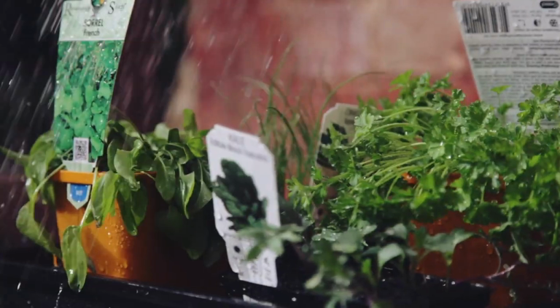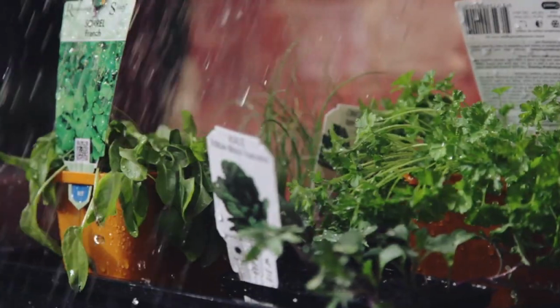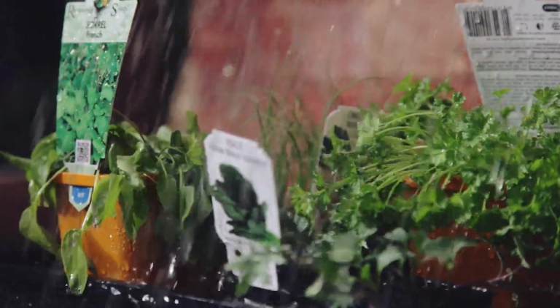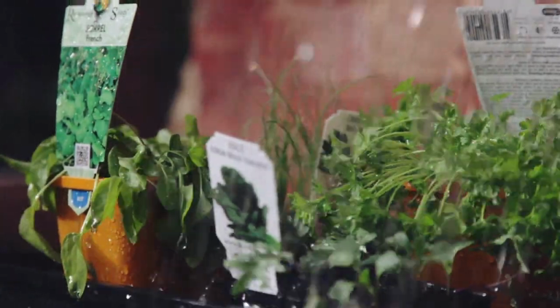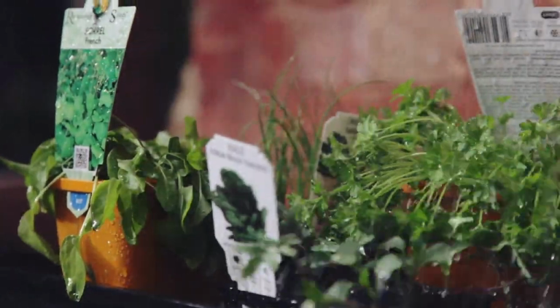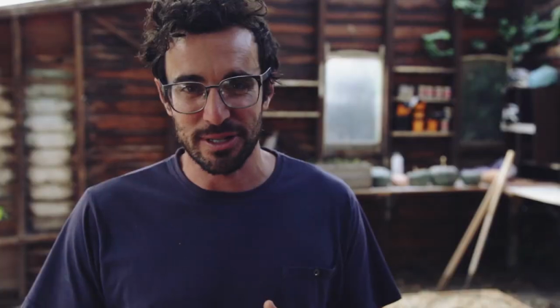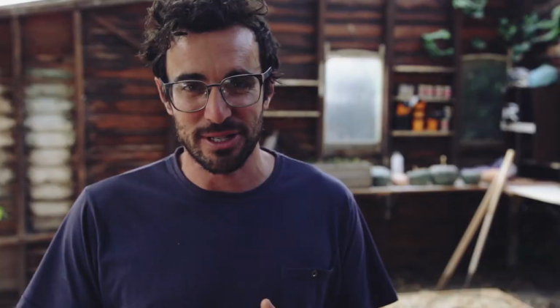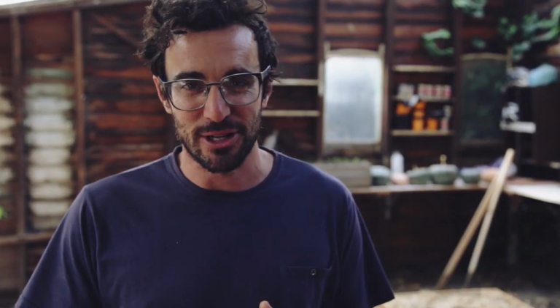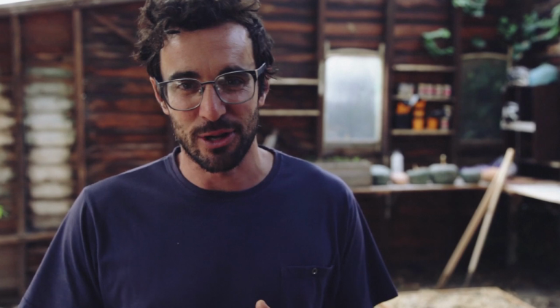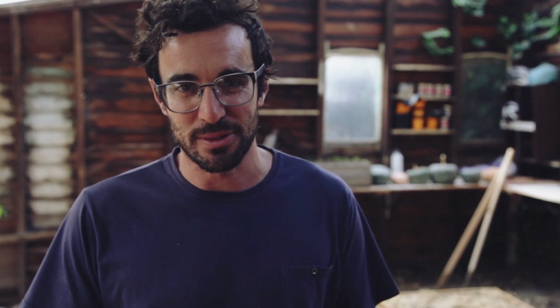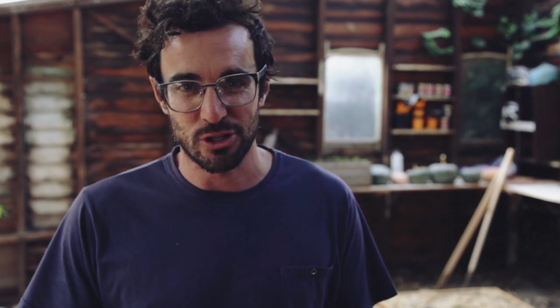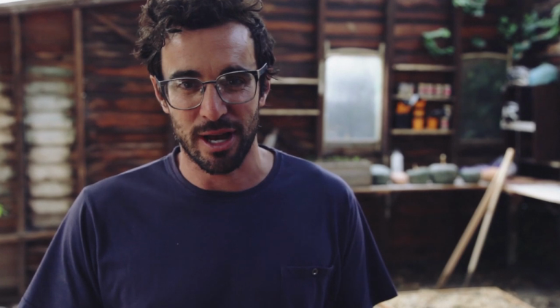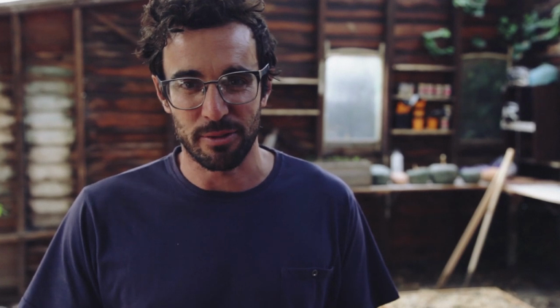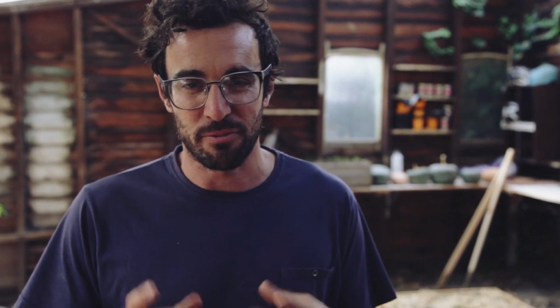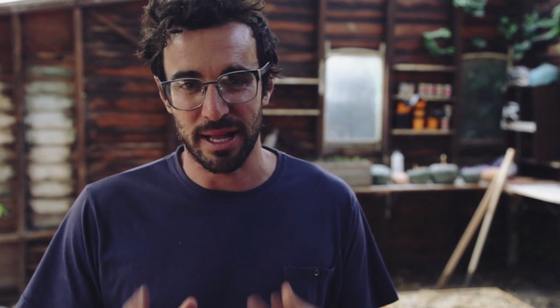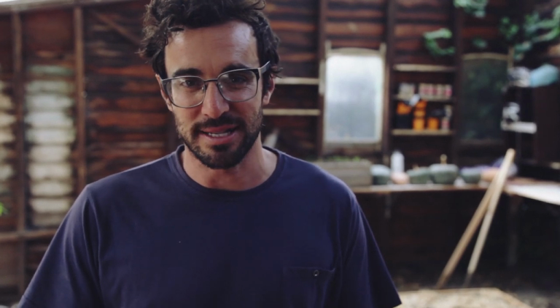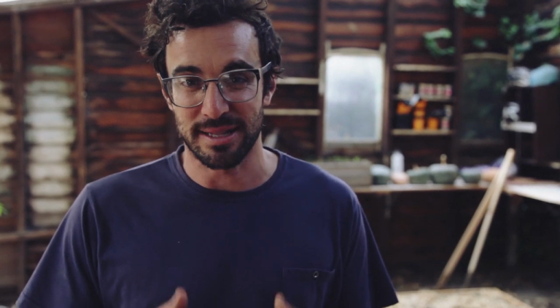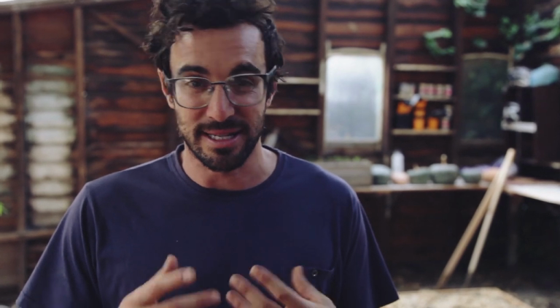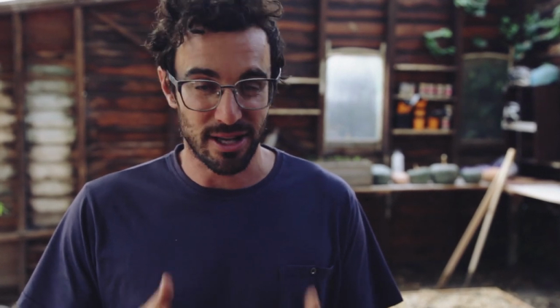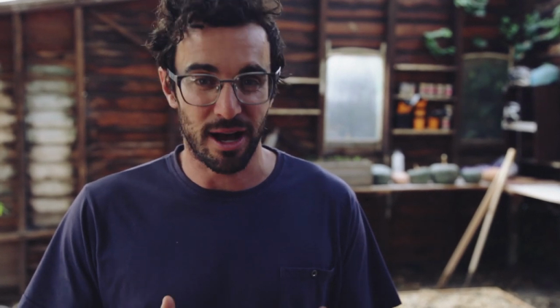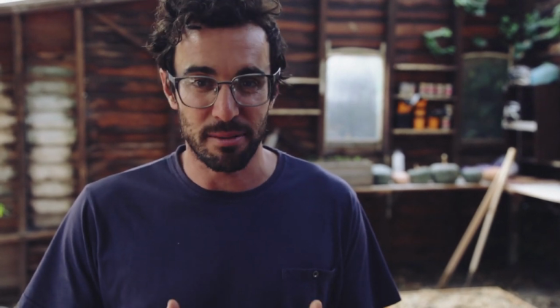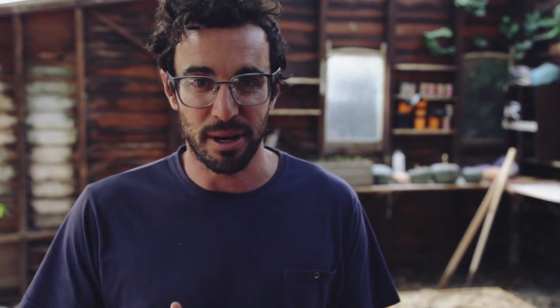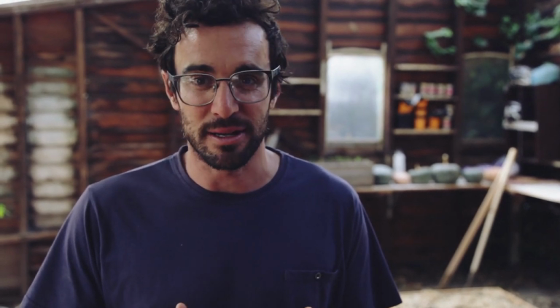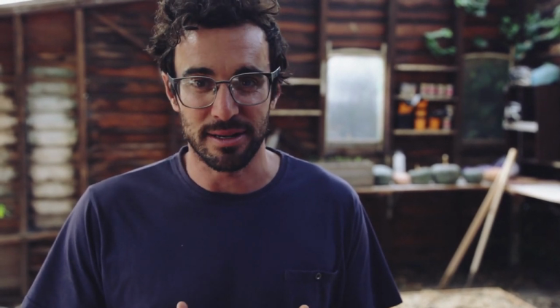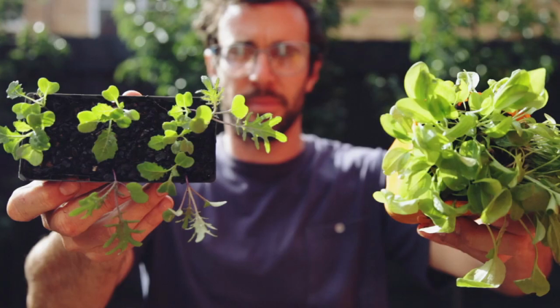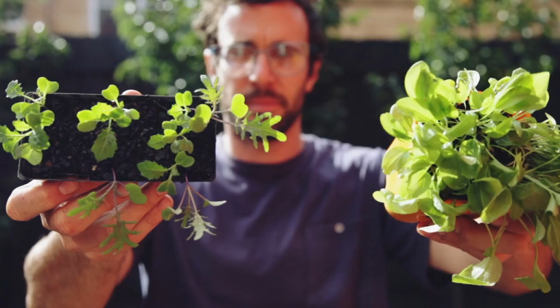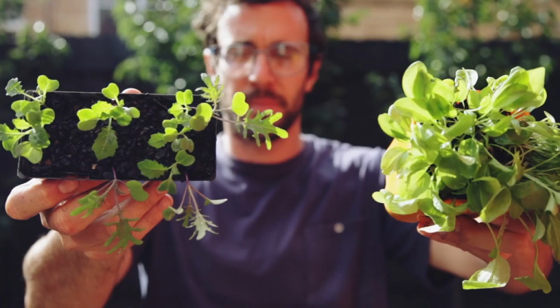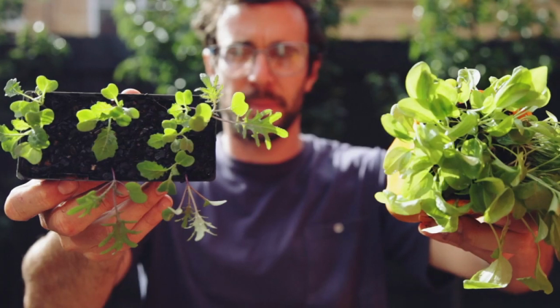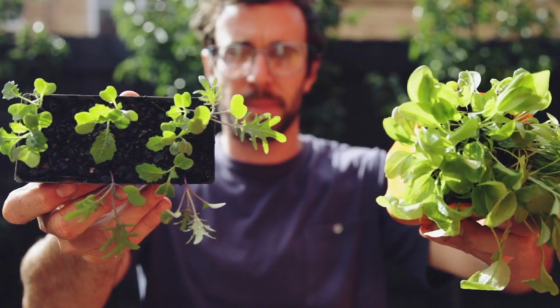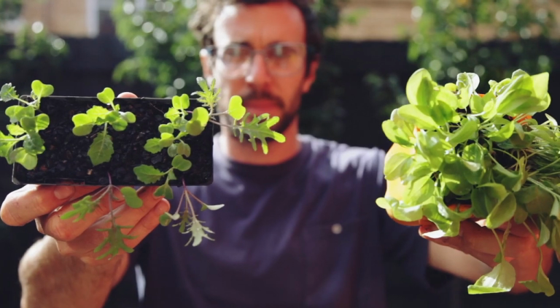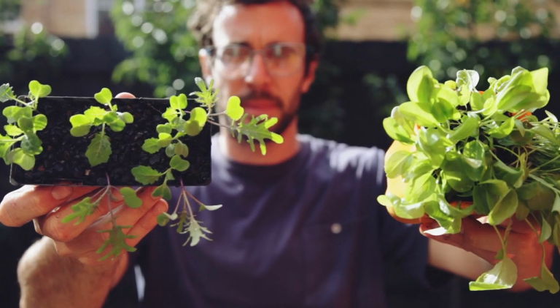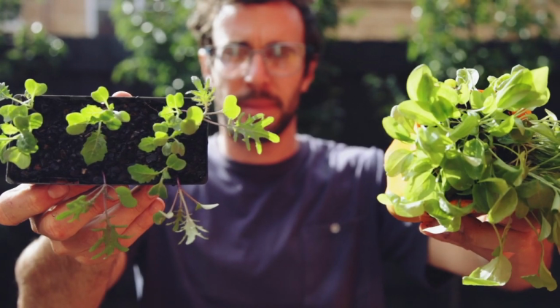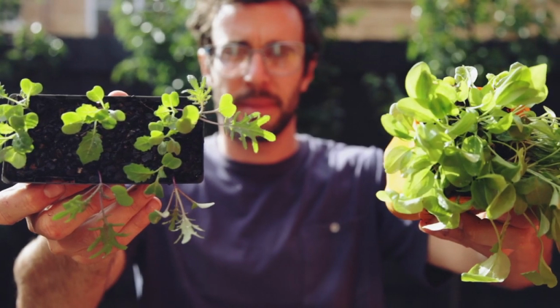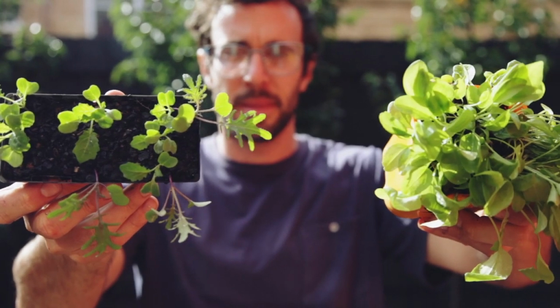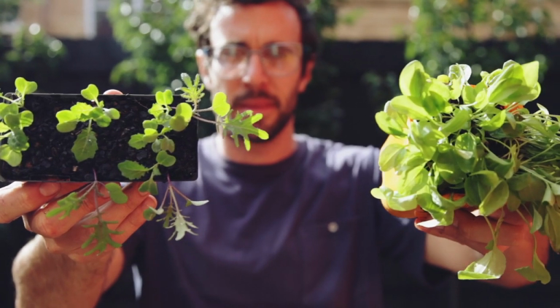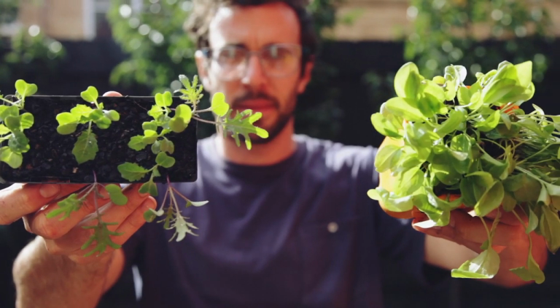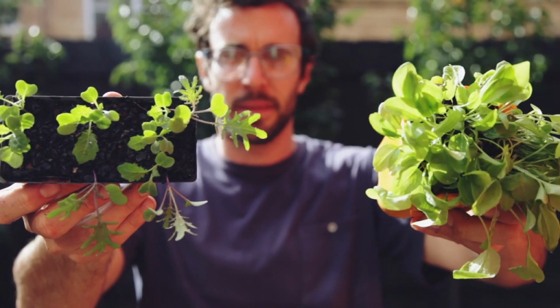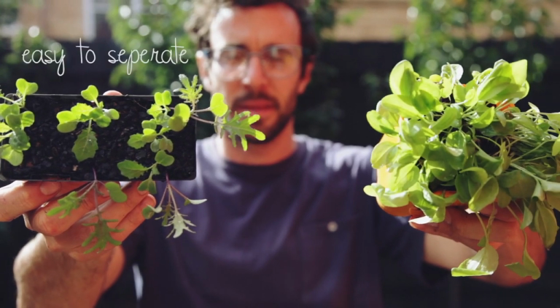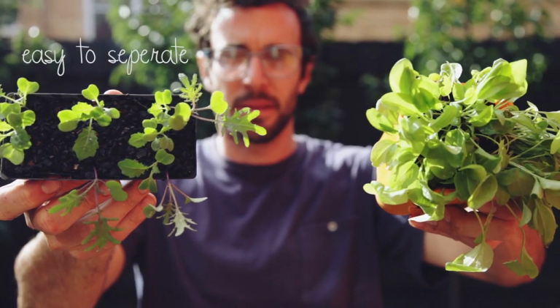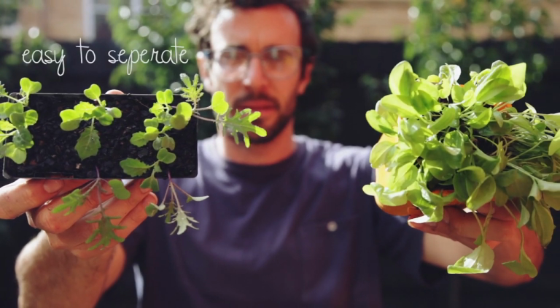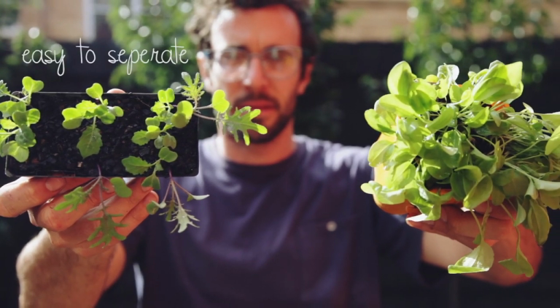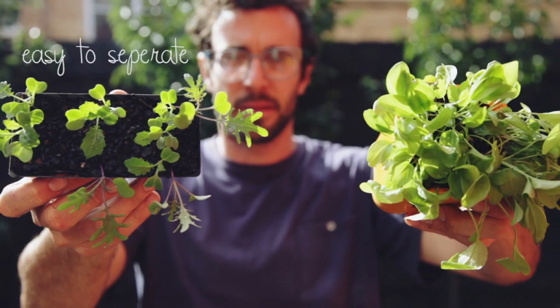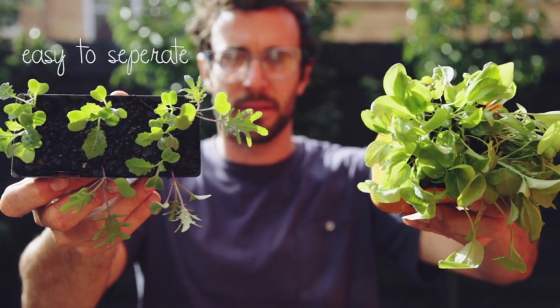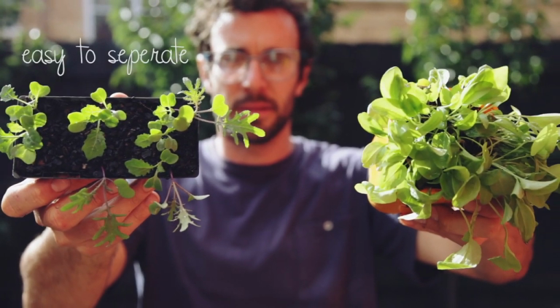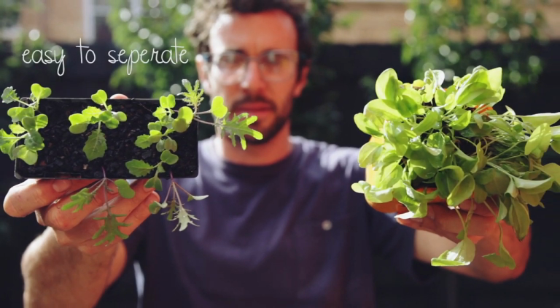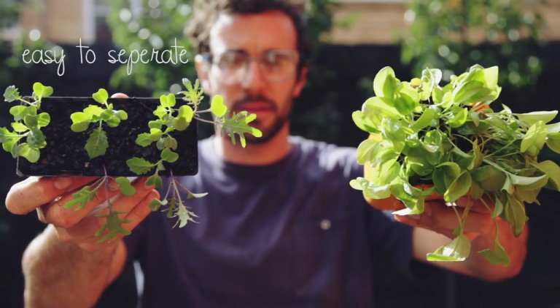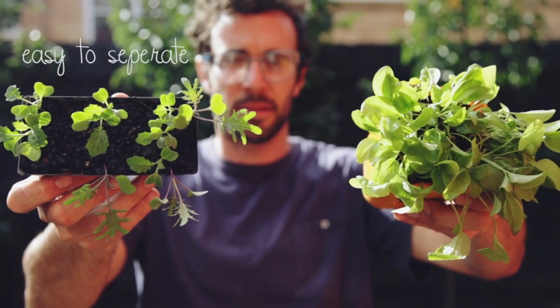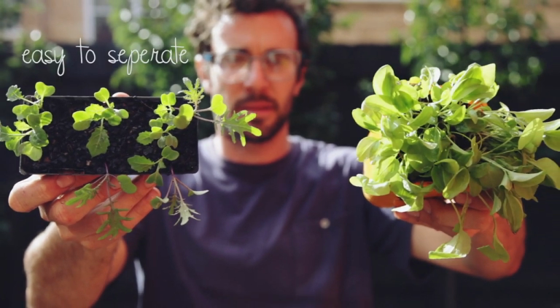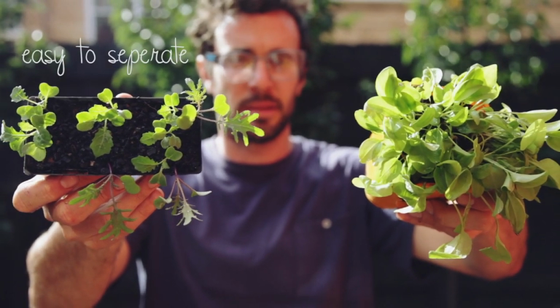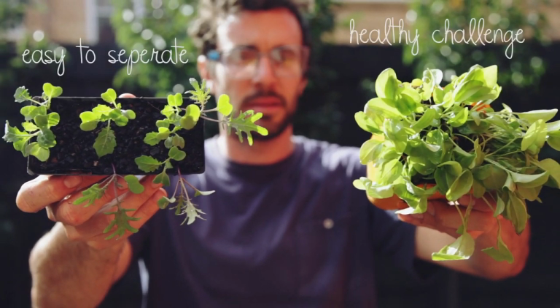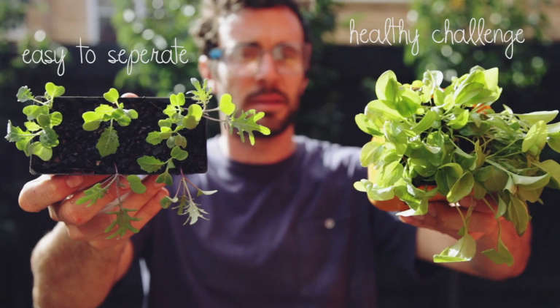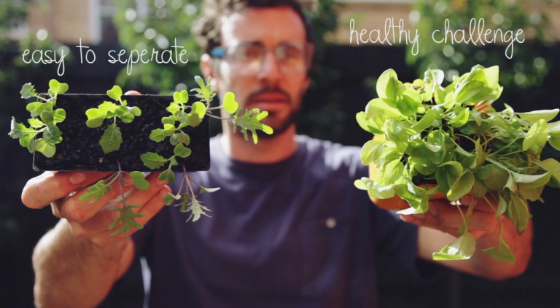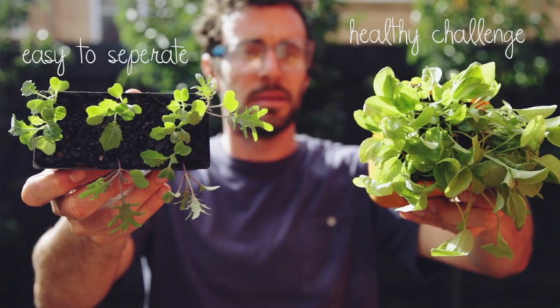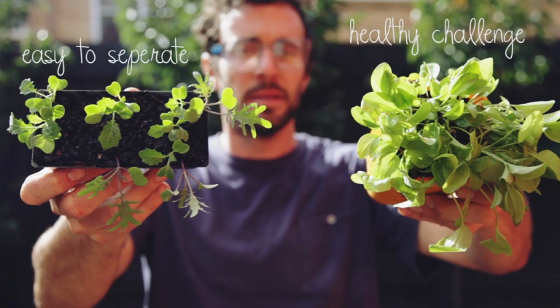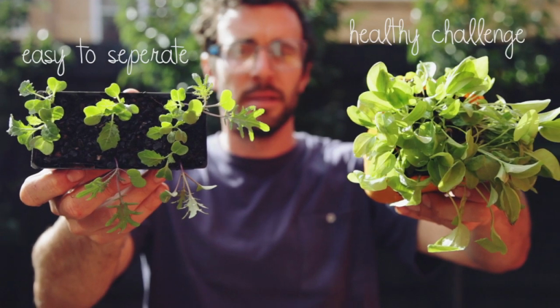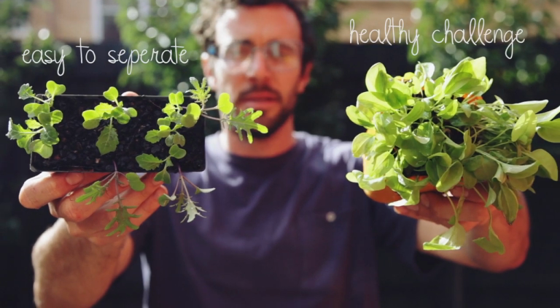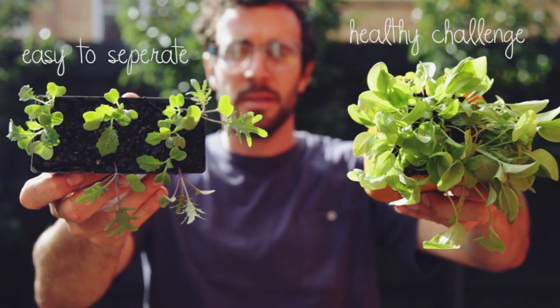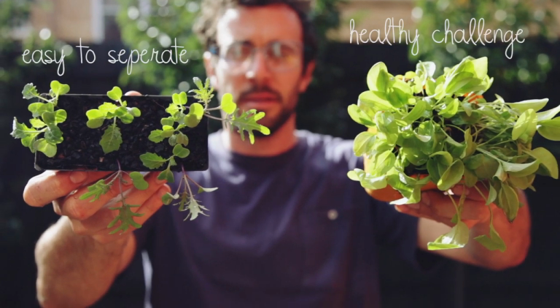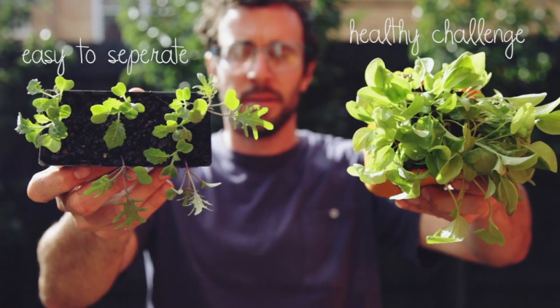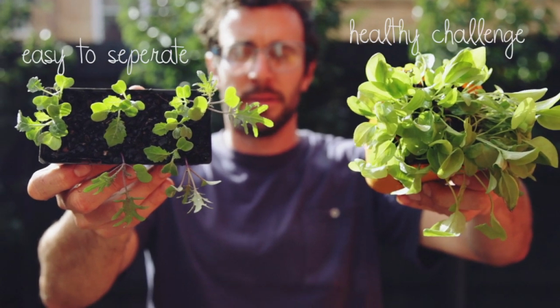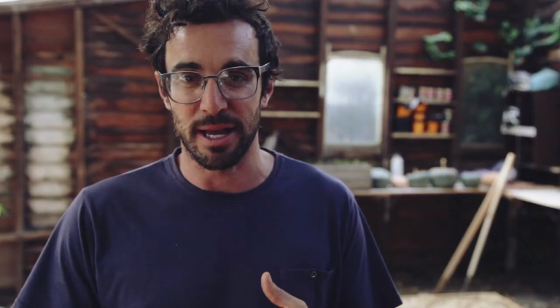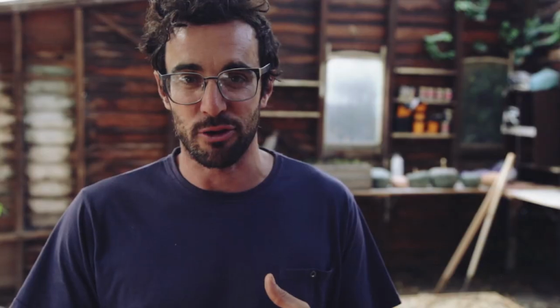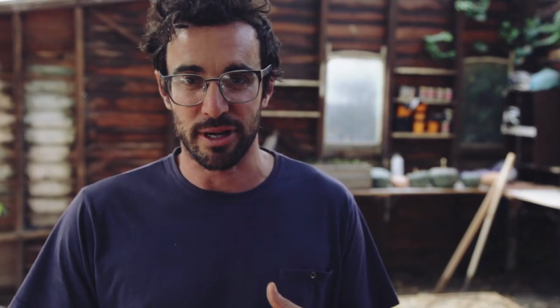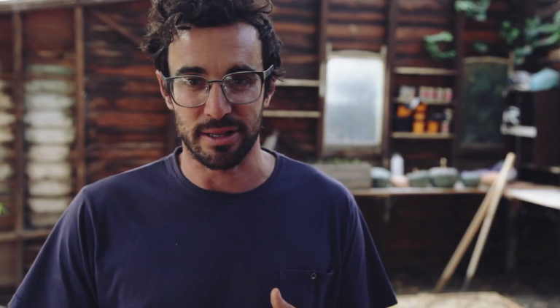Don't fall into the common trap of planting the entire 500 as one. You need to make sure to separate each of the individual seedlings and space them out correctly.